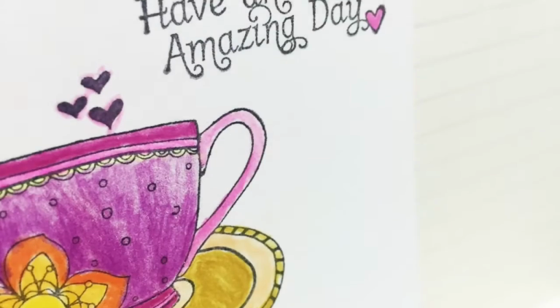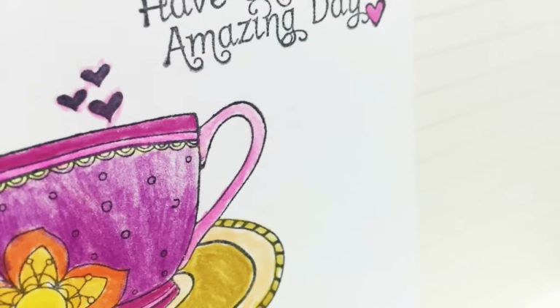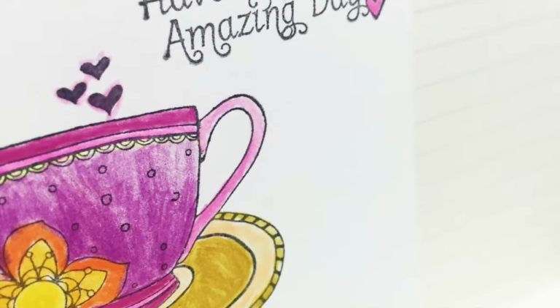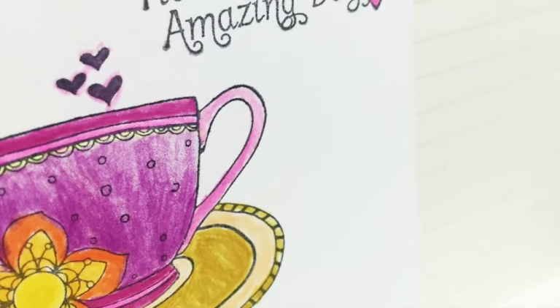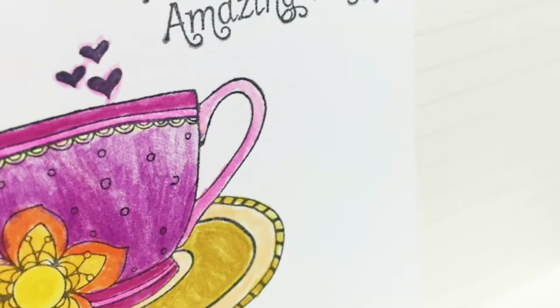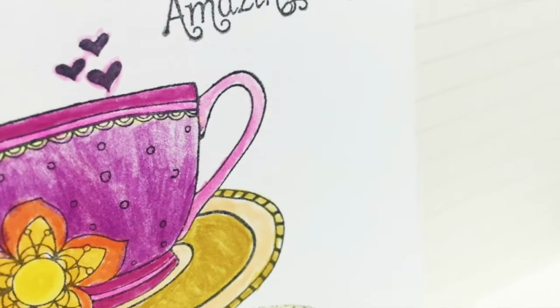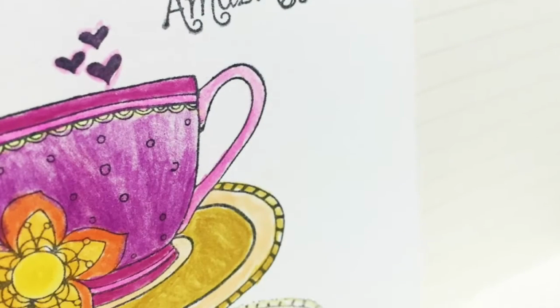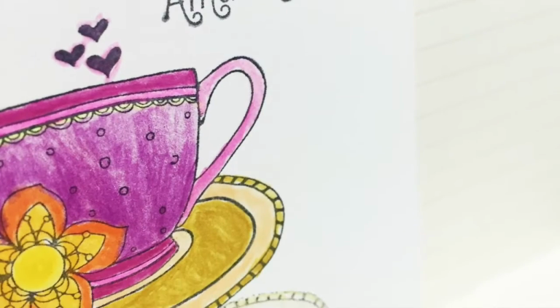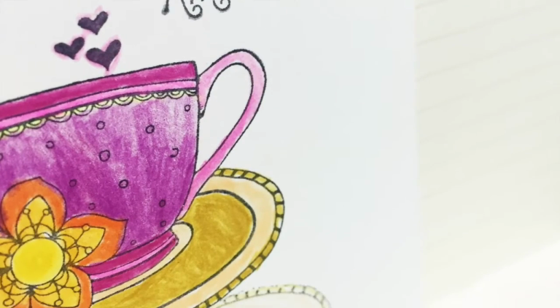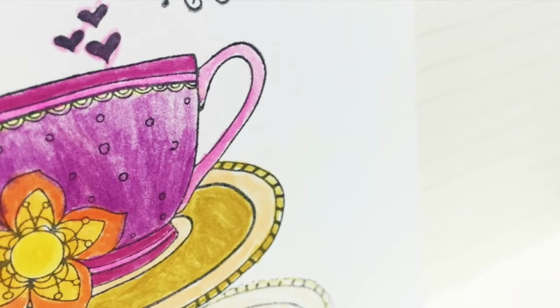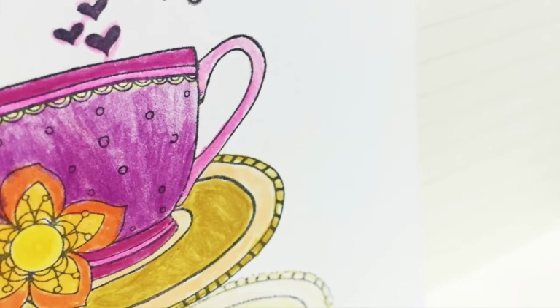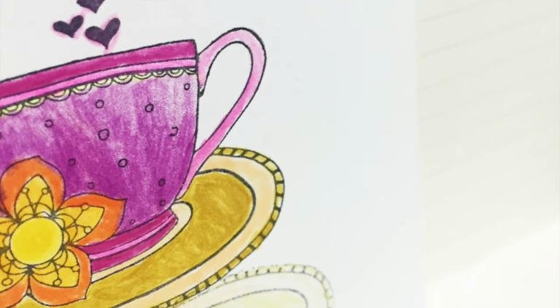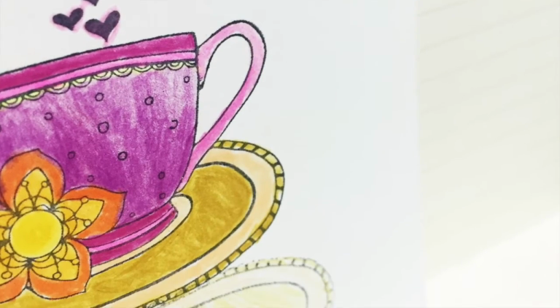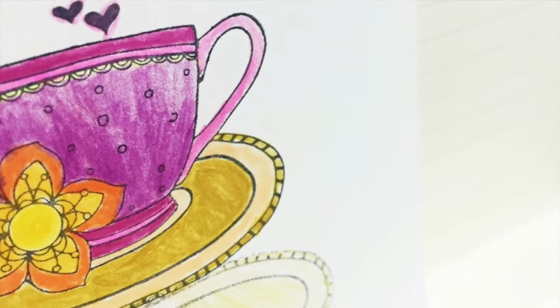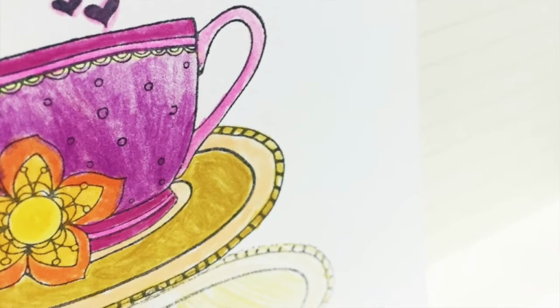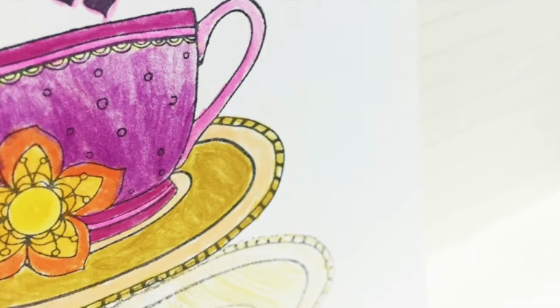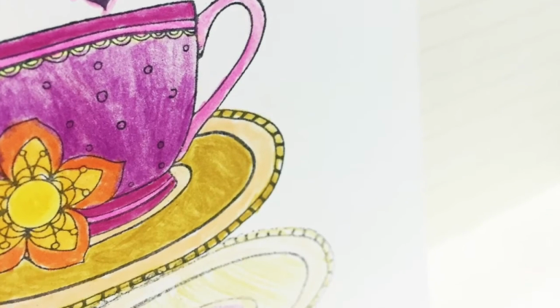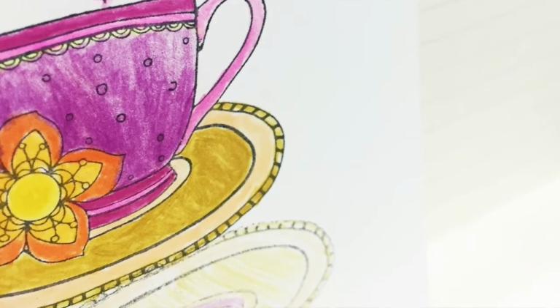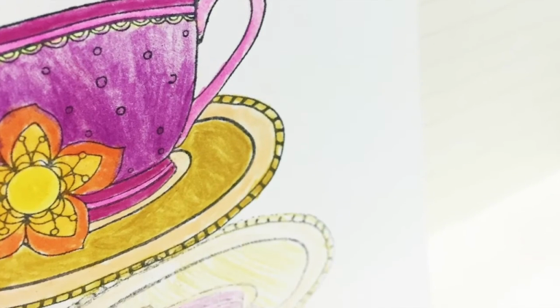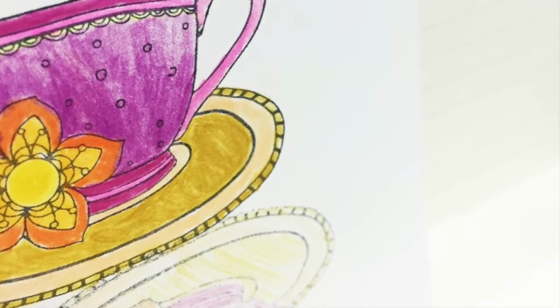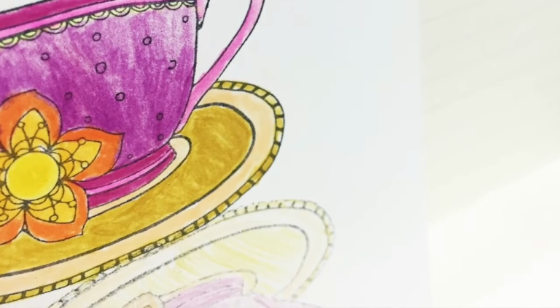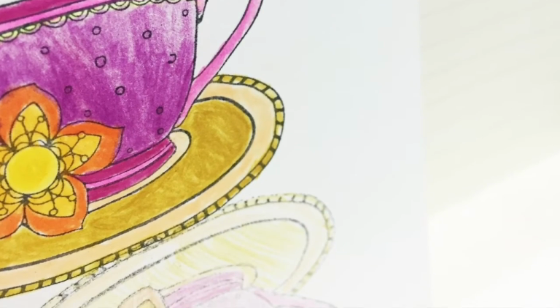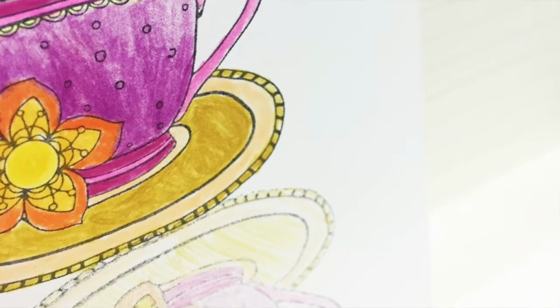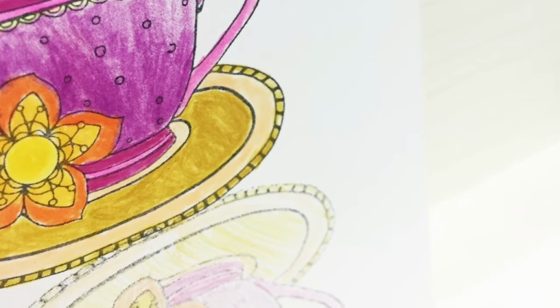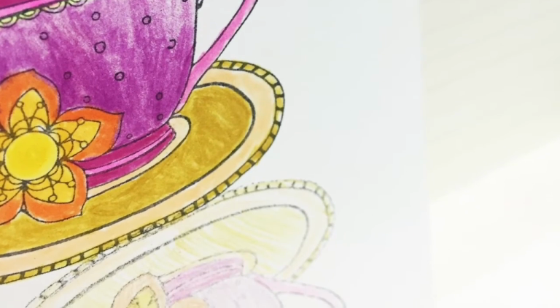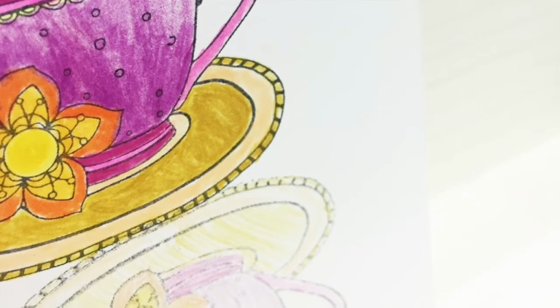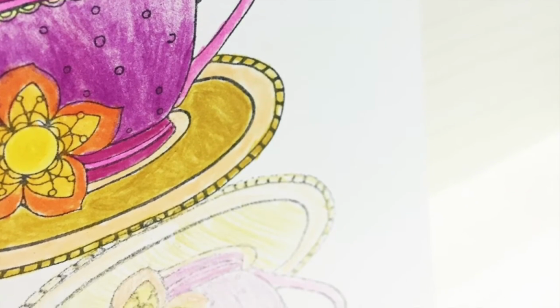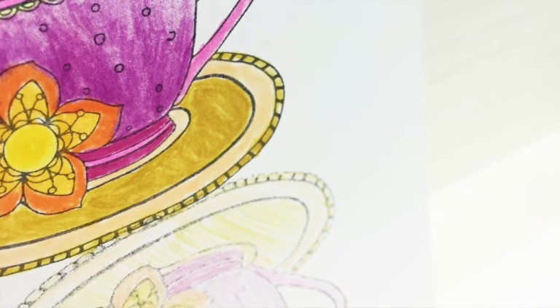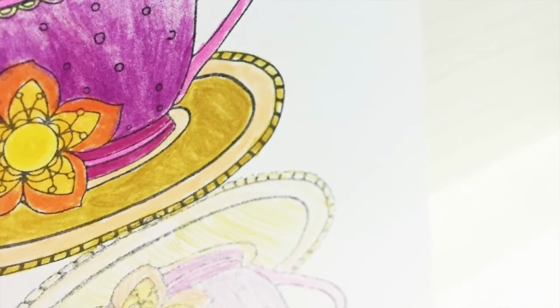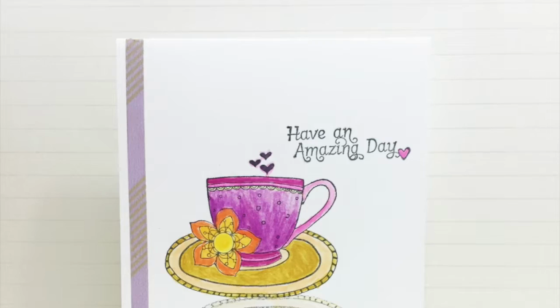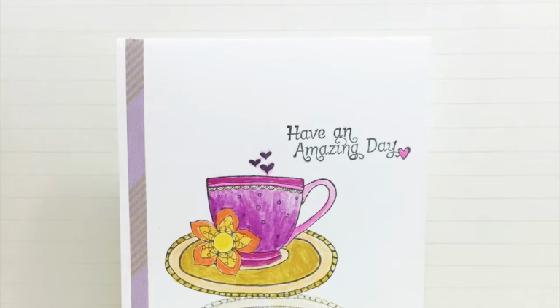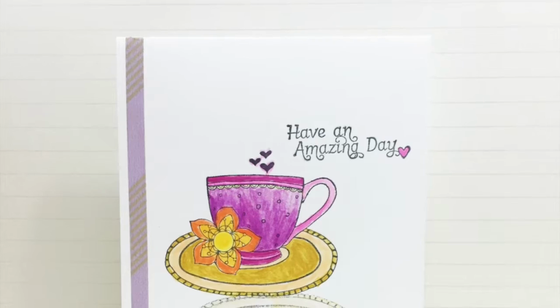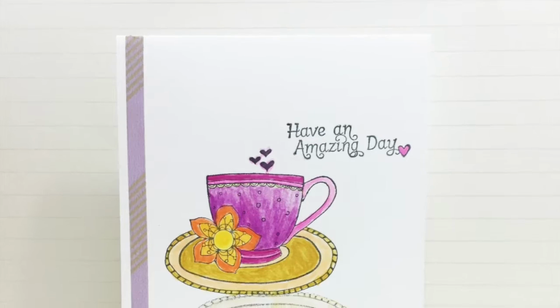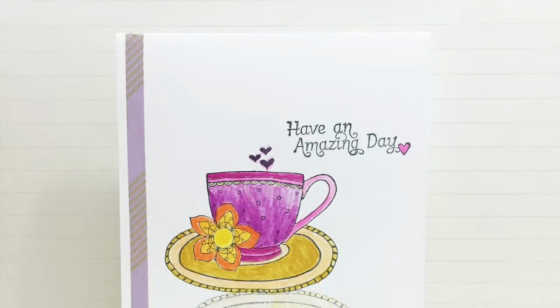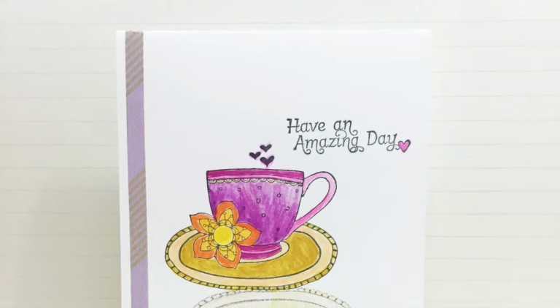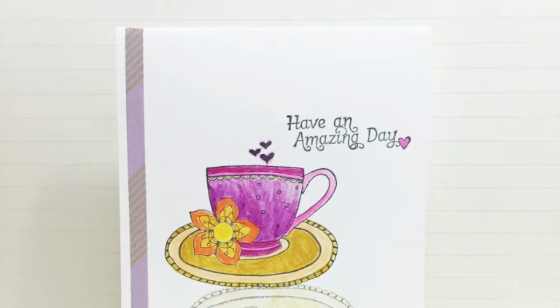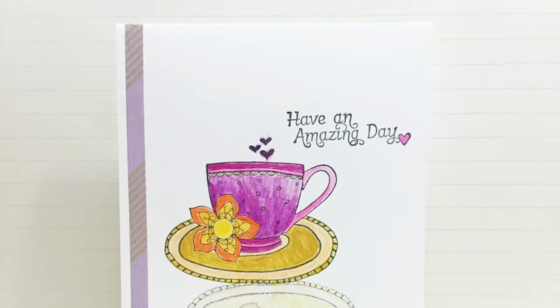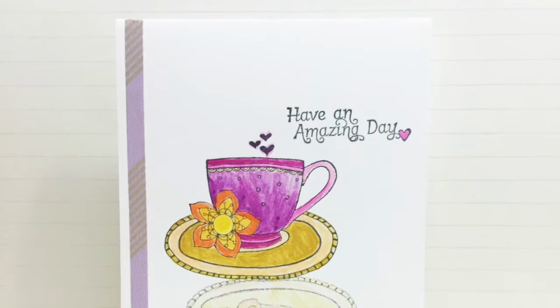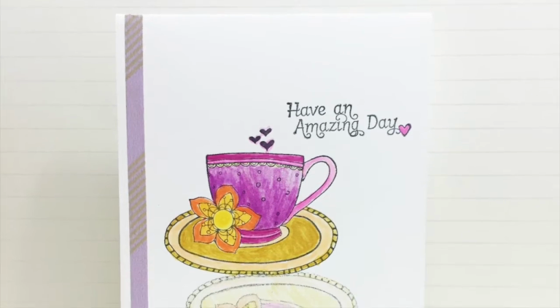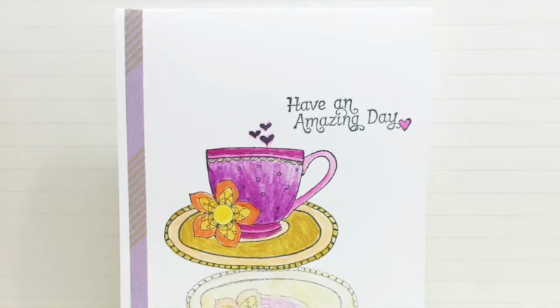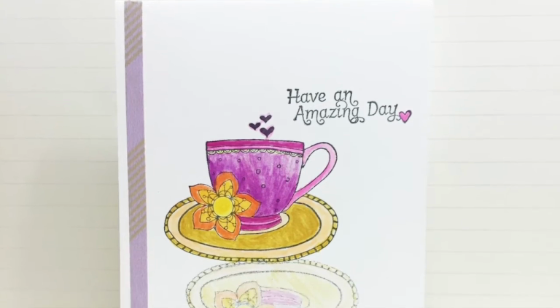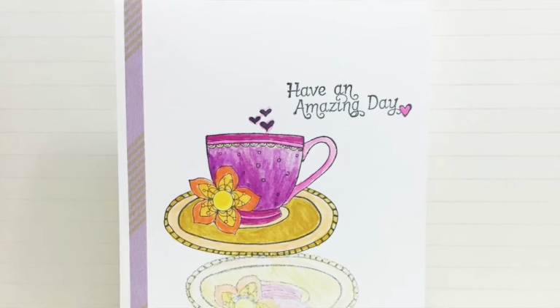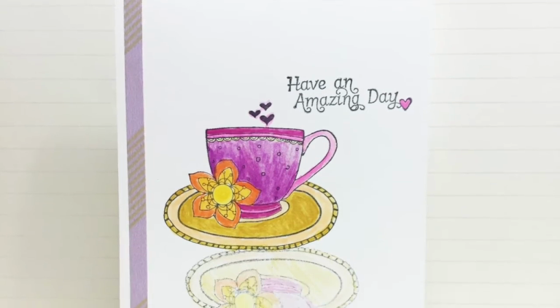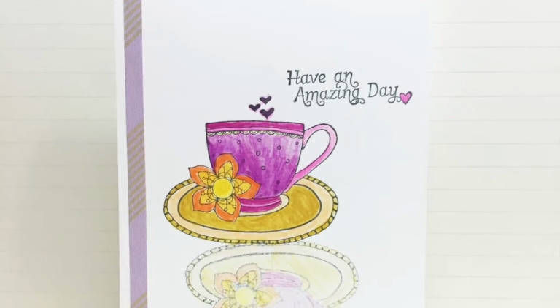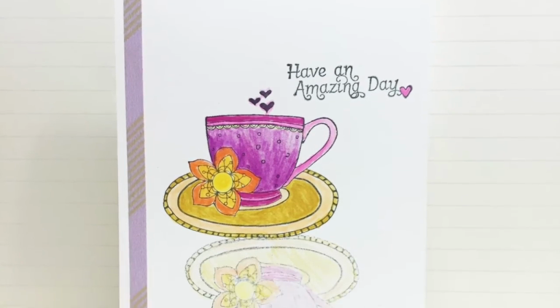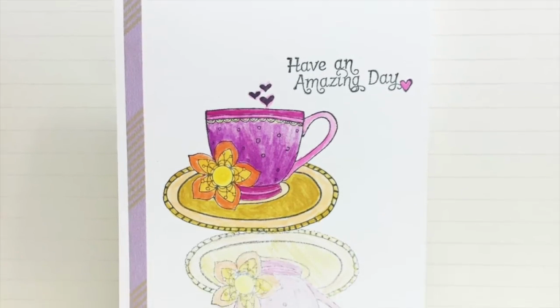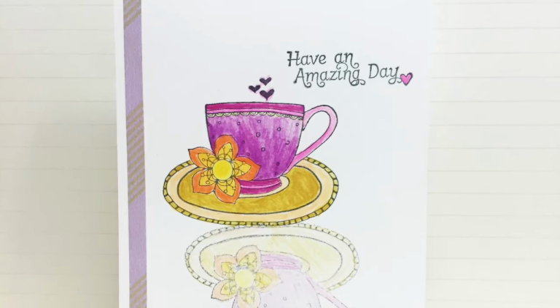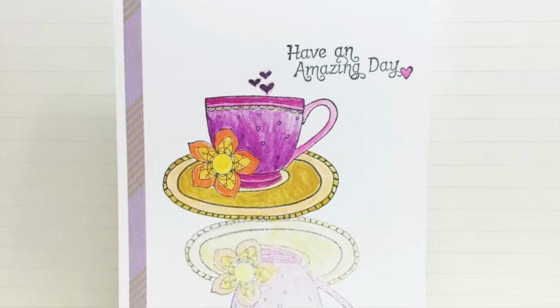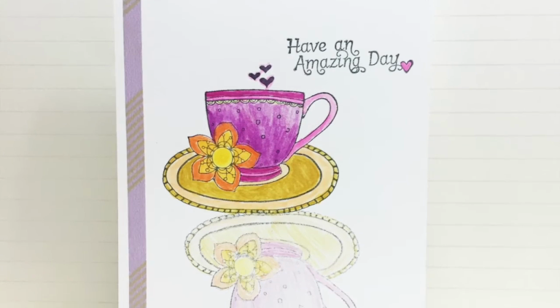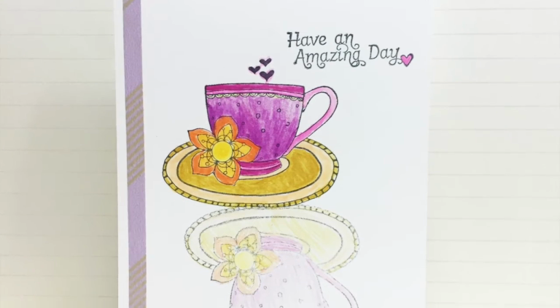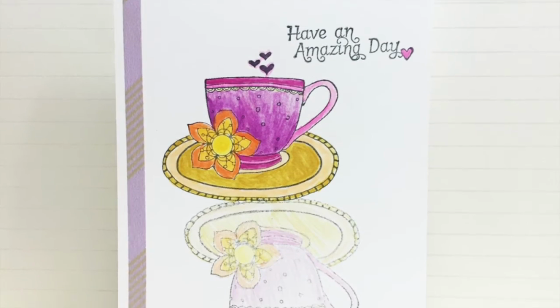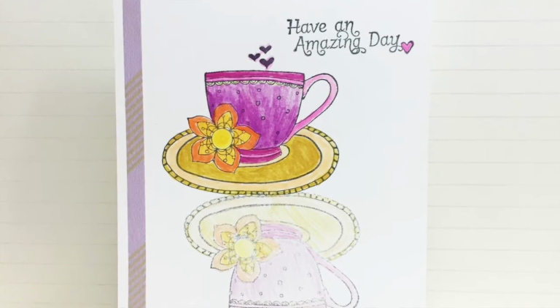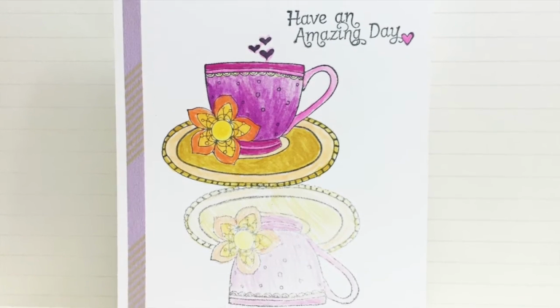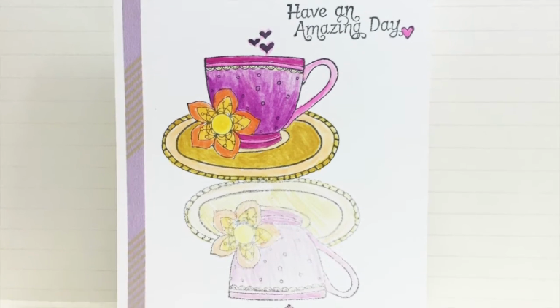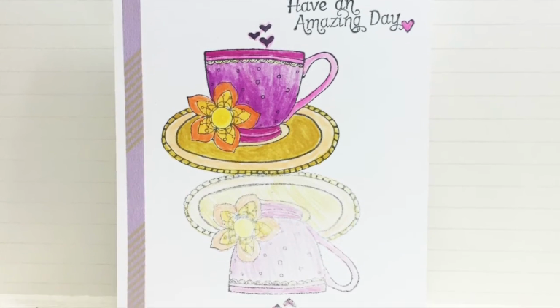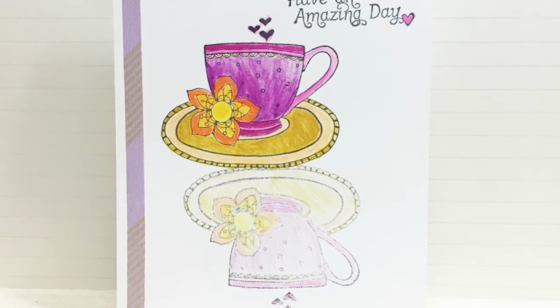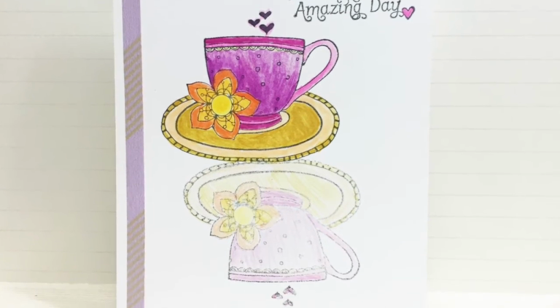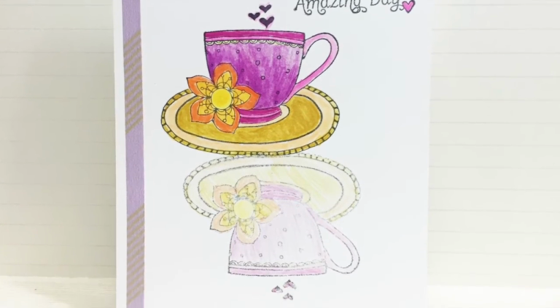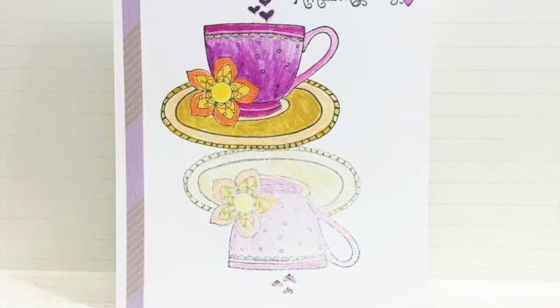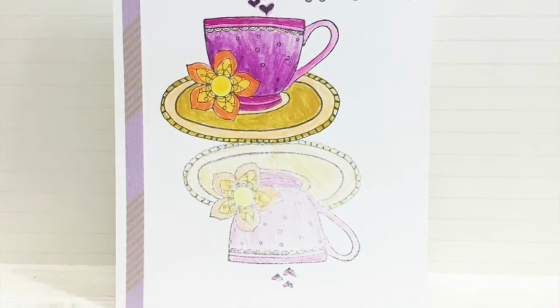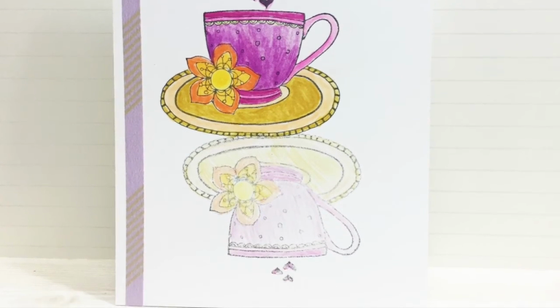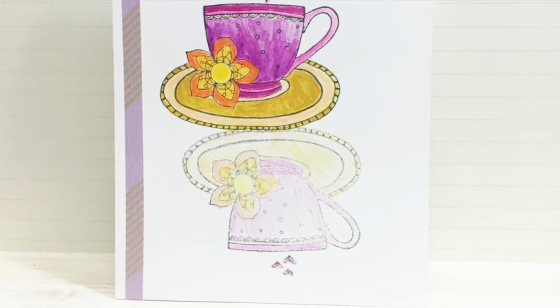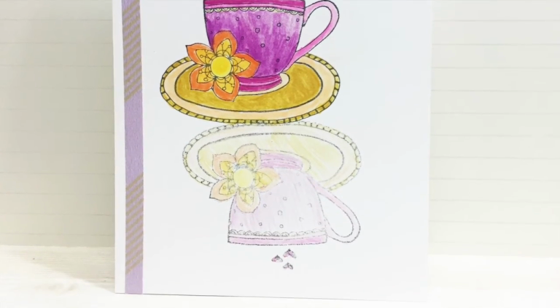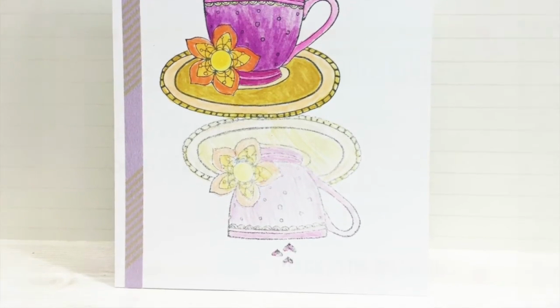Here's my finished card, hope you've enjoyed today's technique and have fun stamping! Thanks for watching, bye!